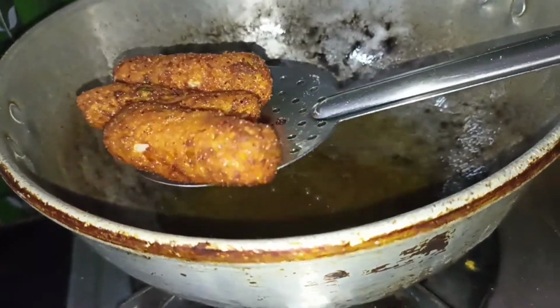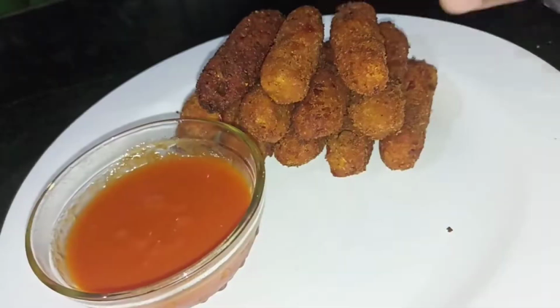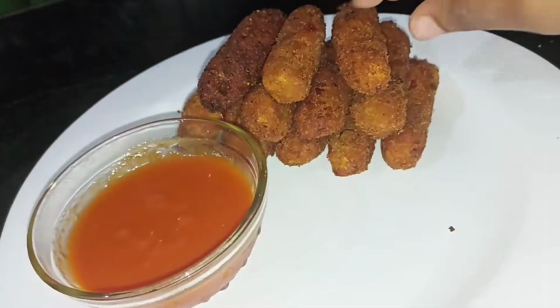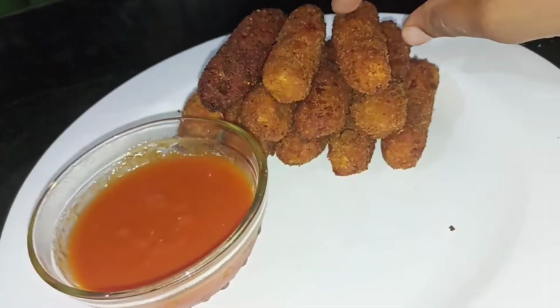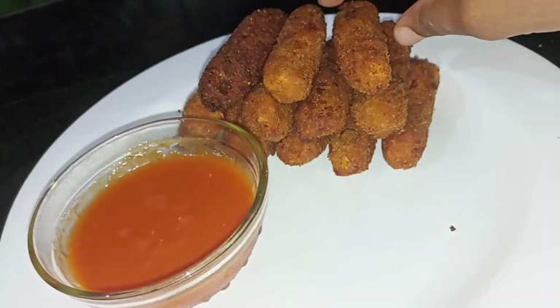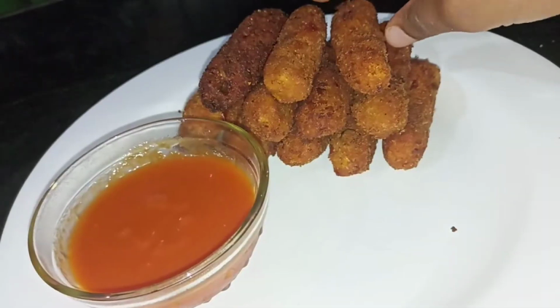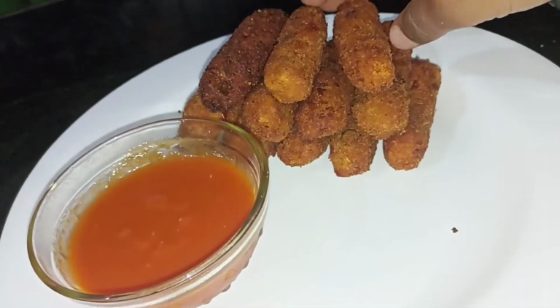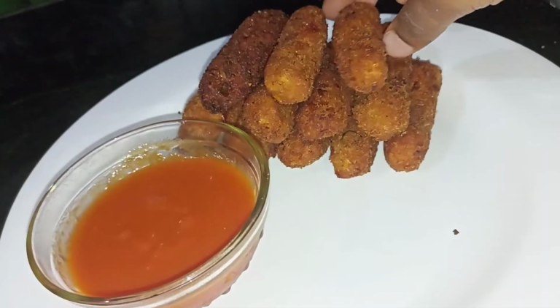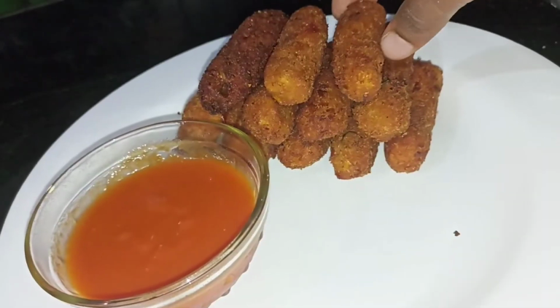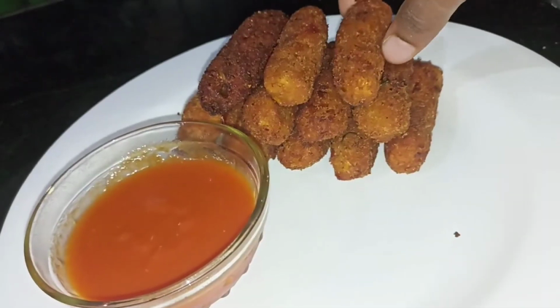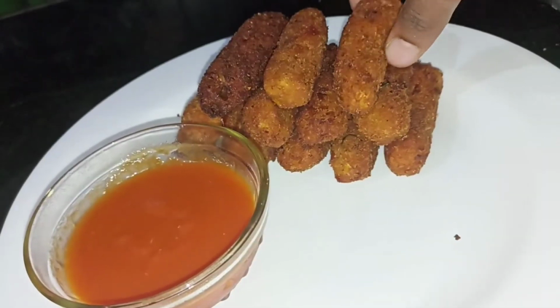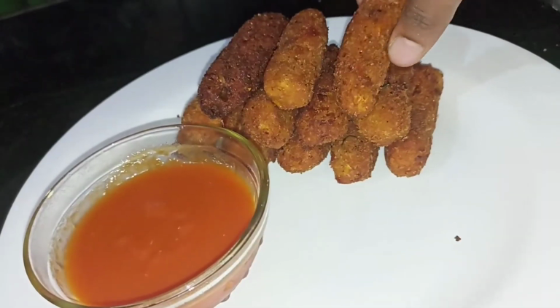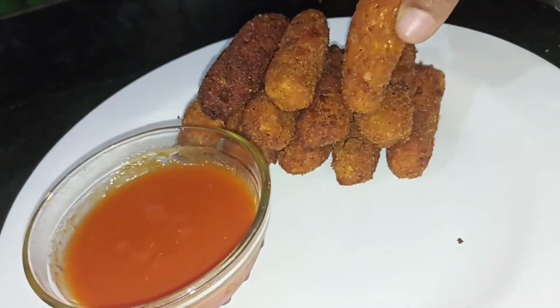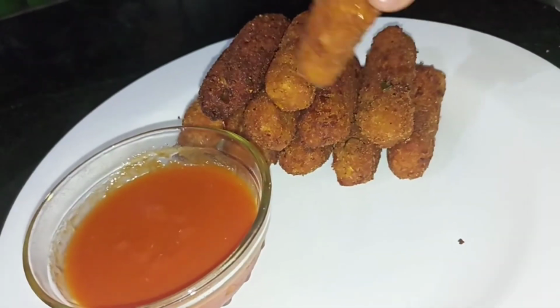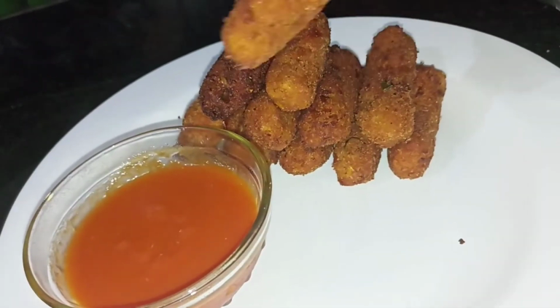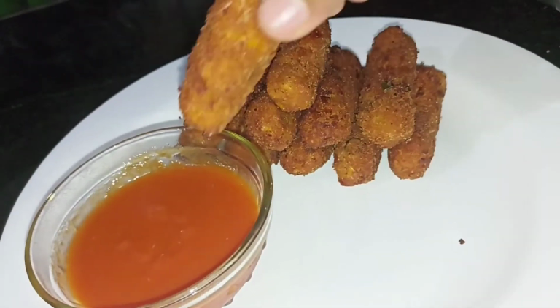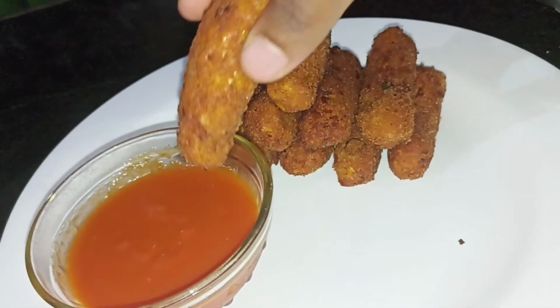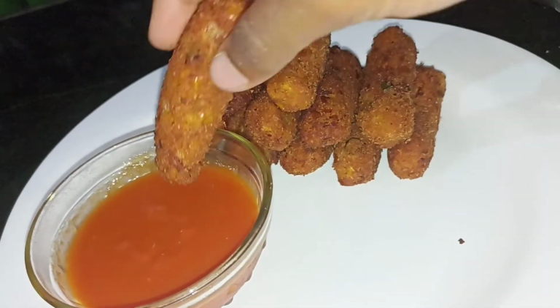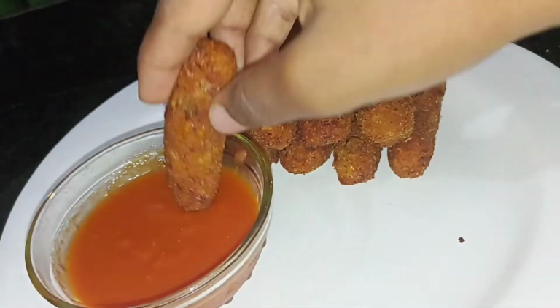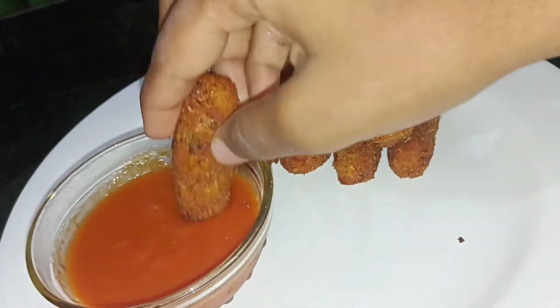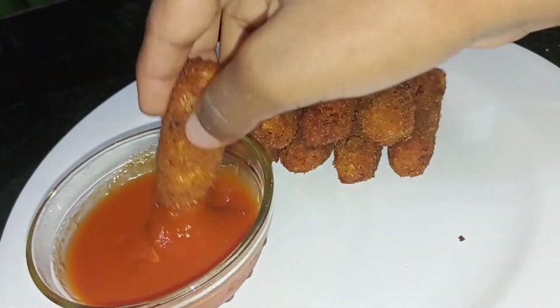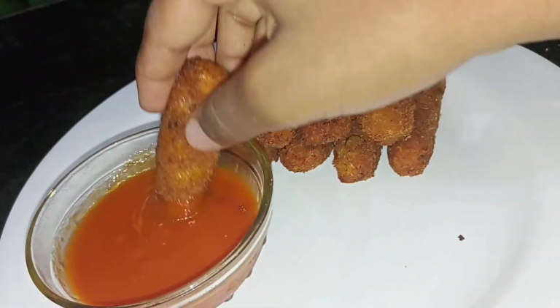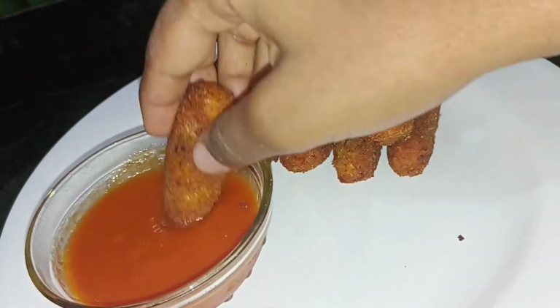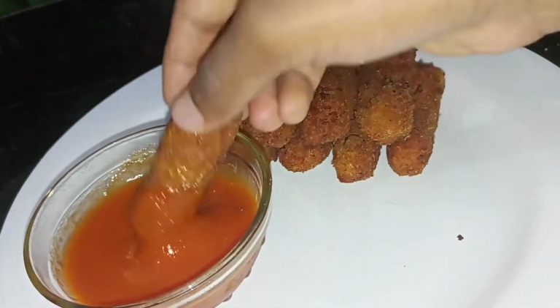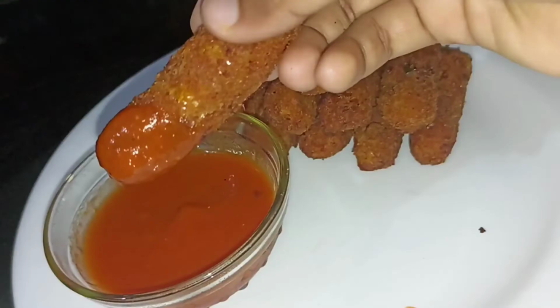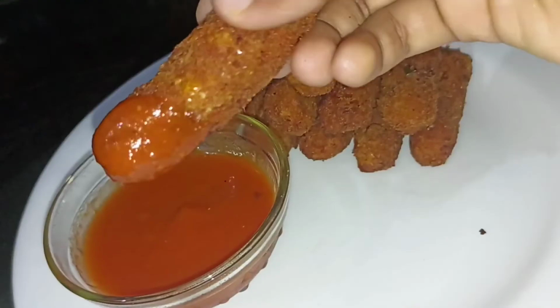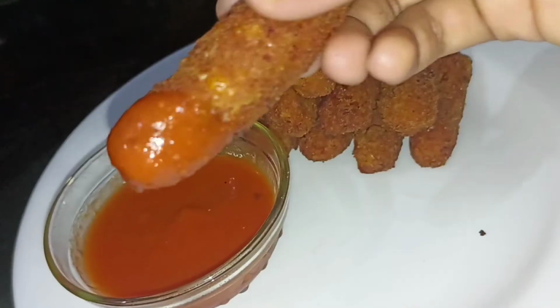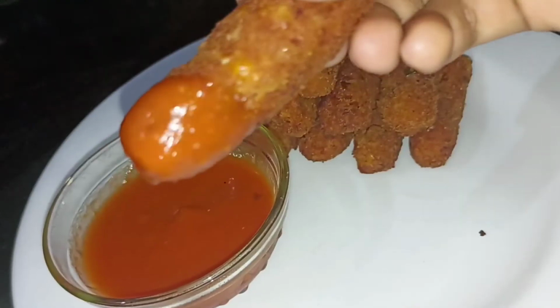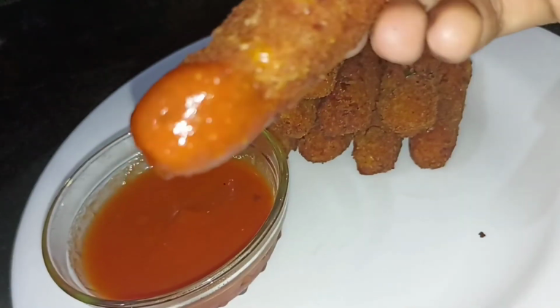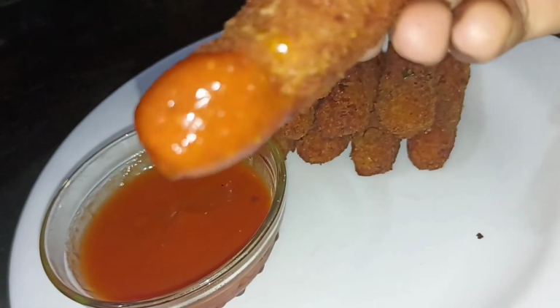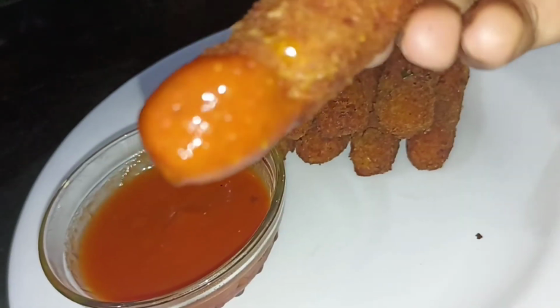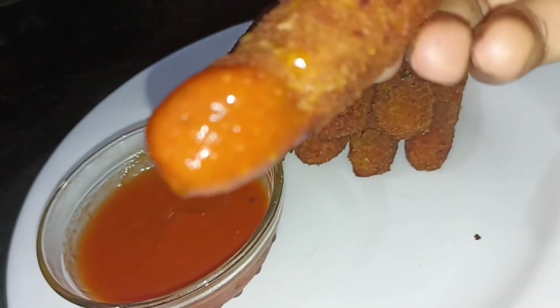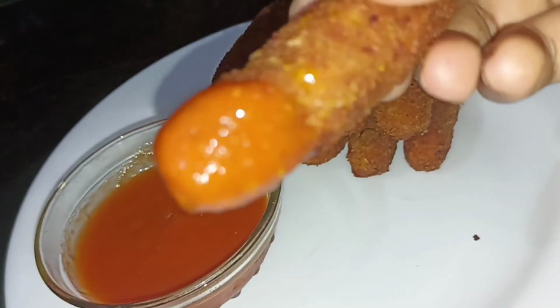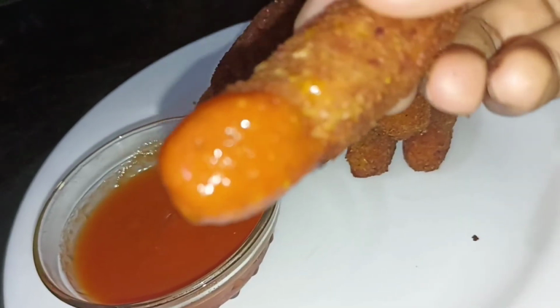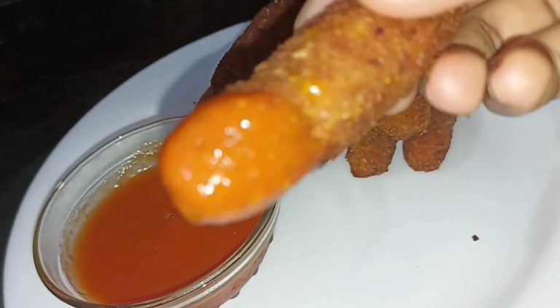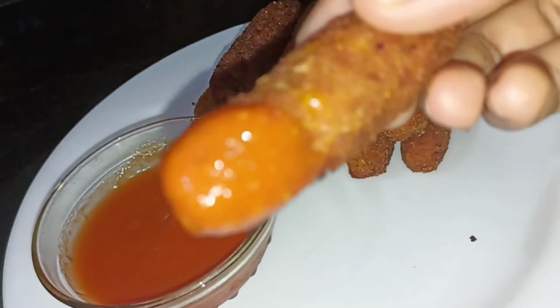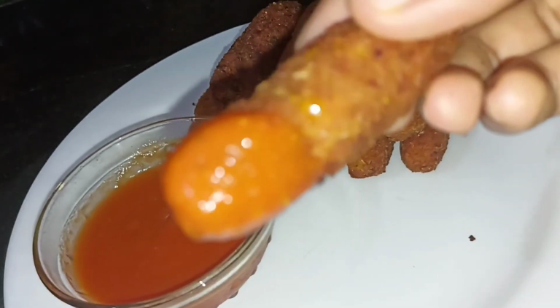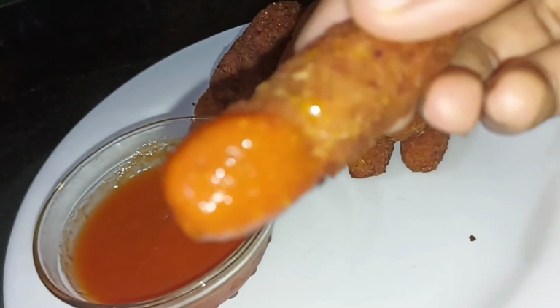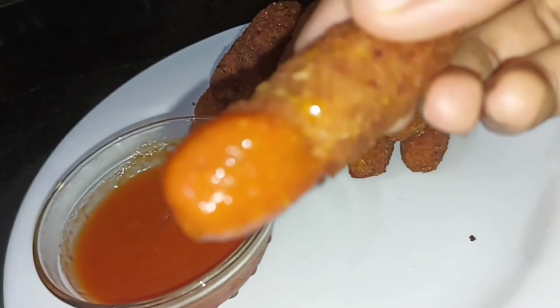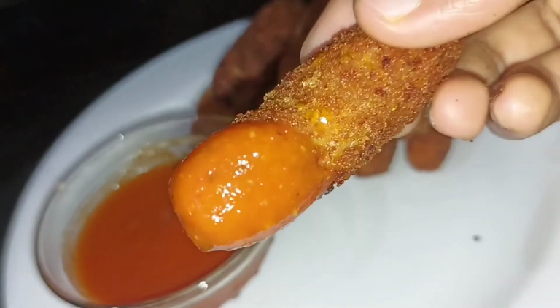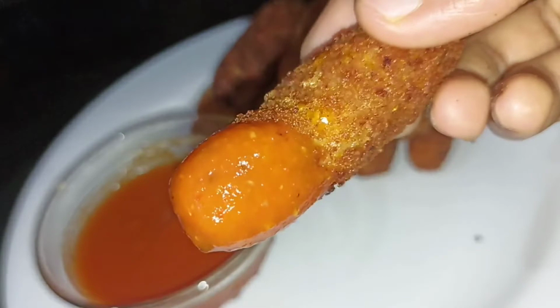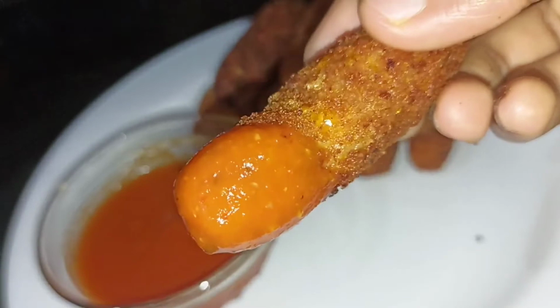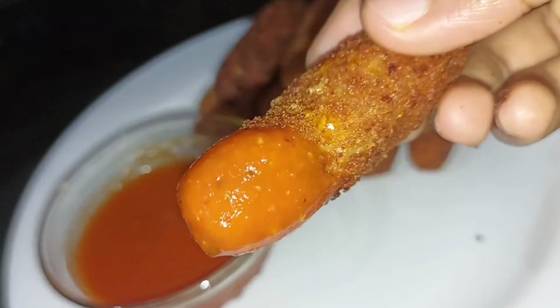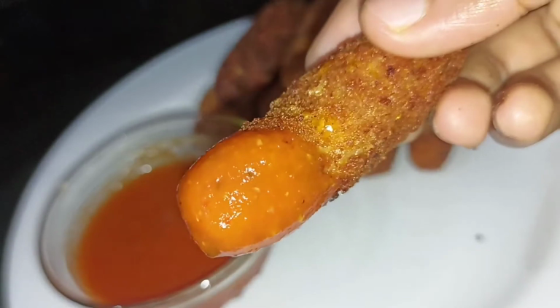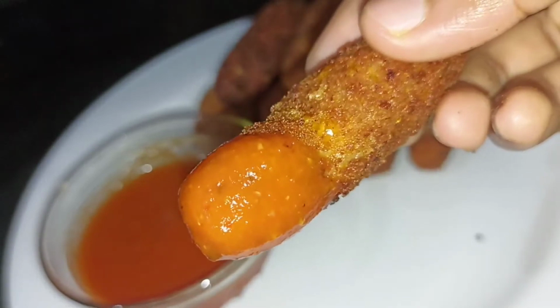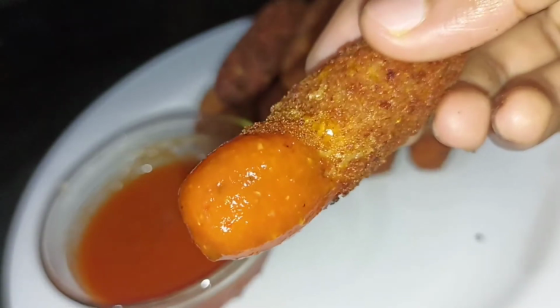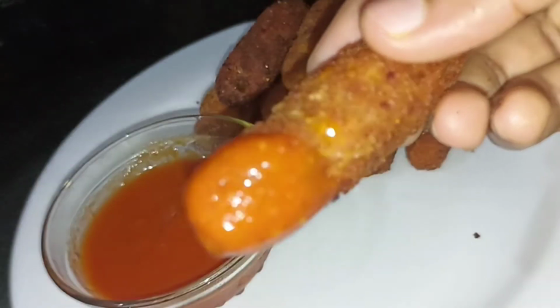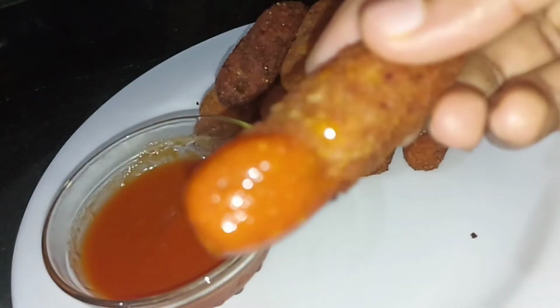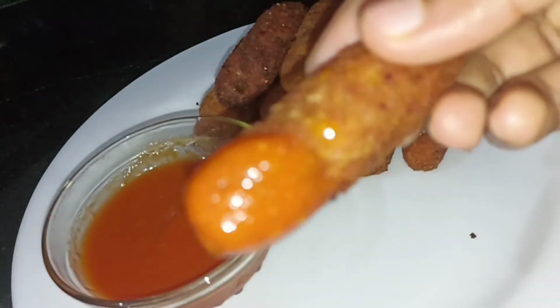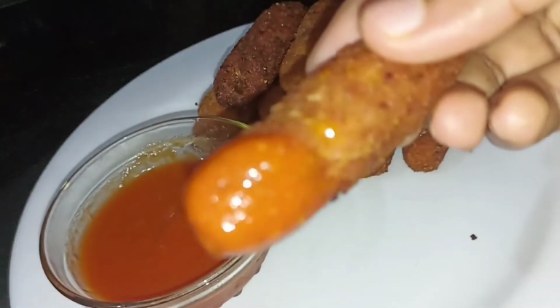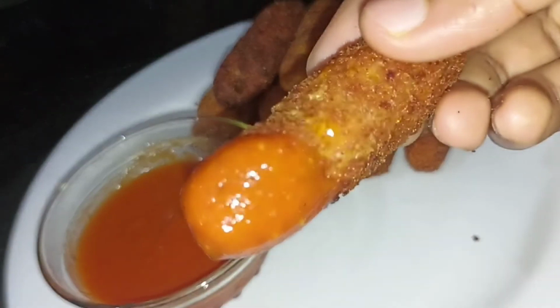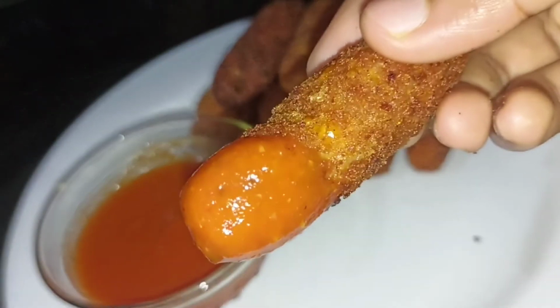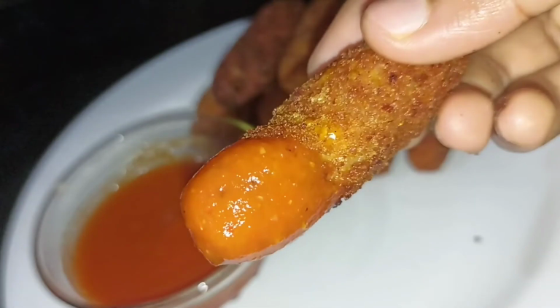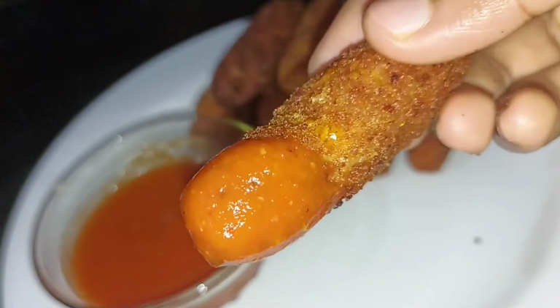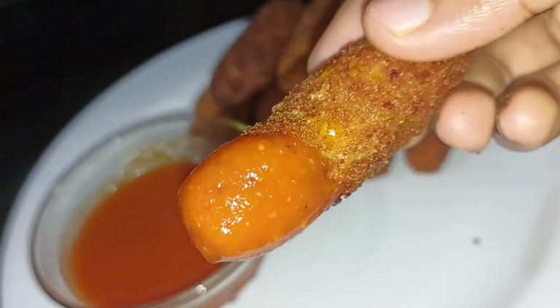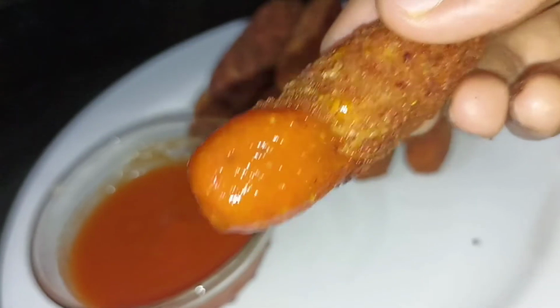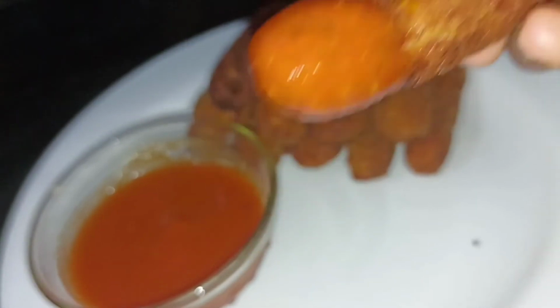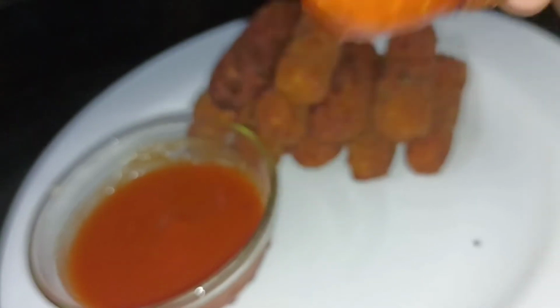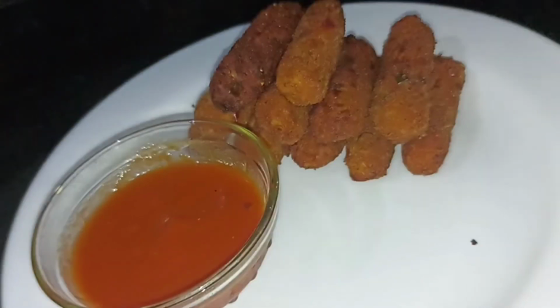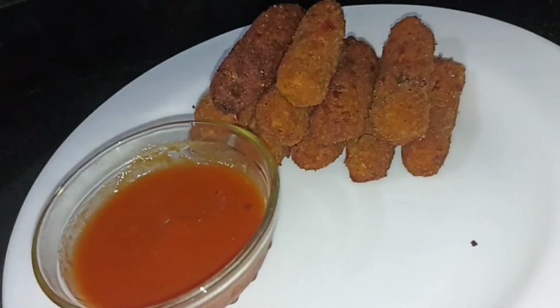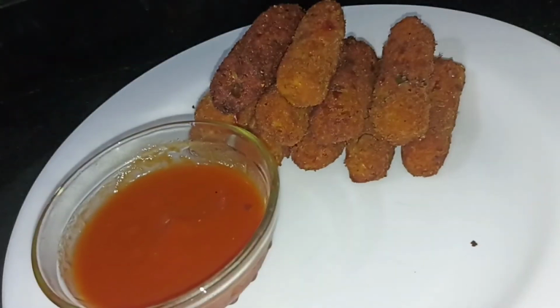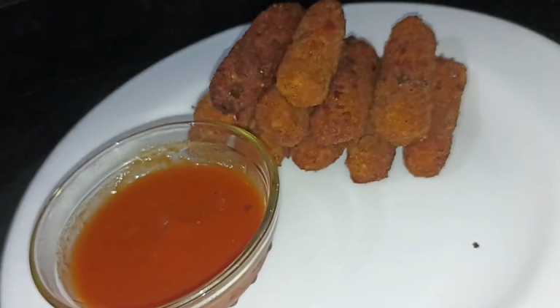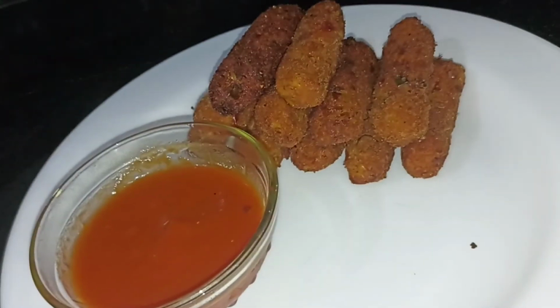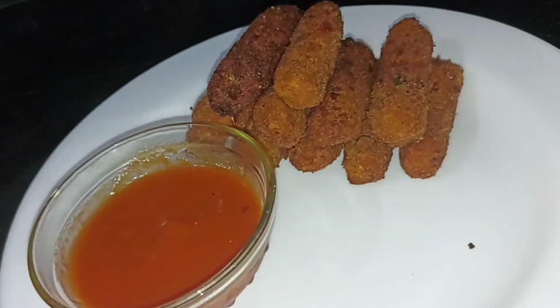The corn cutlet is super ready for you! If you want to try the recipe, let me know in the comments. Thank you so much!